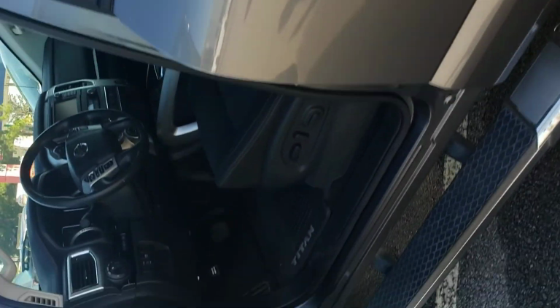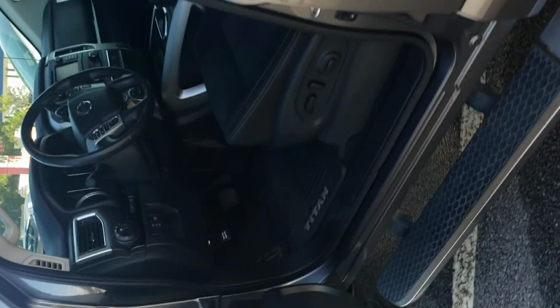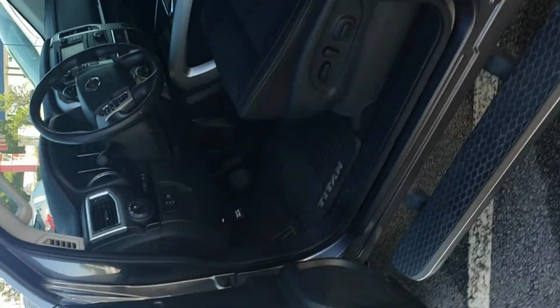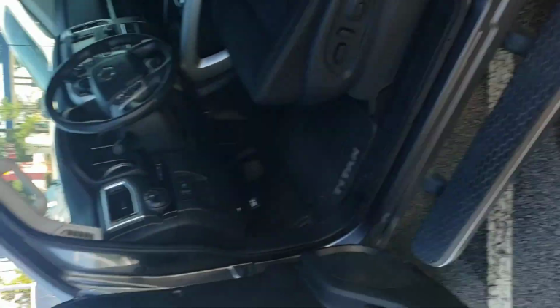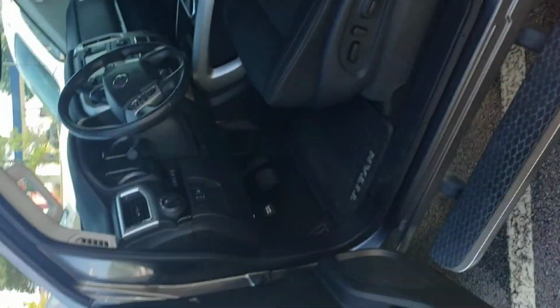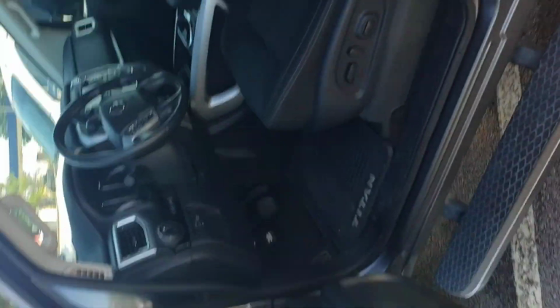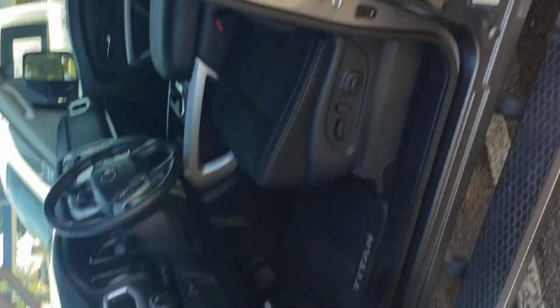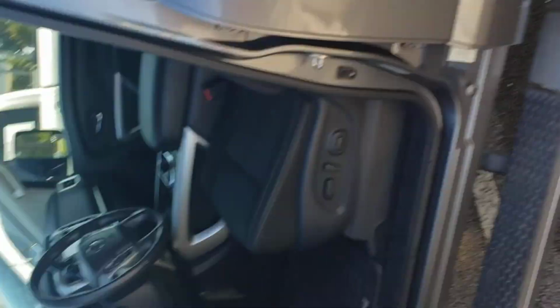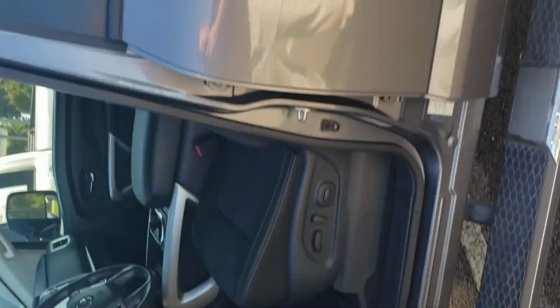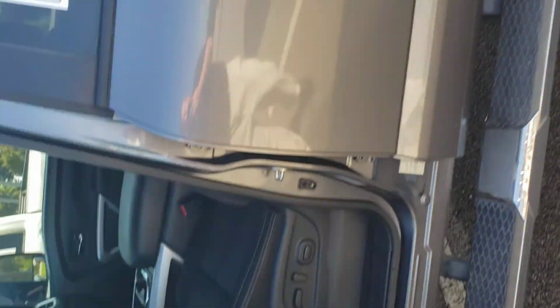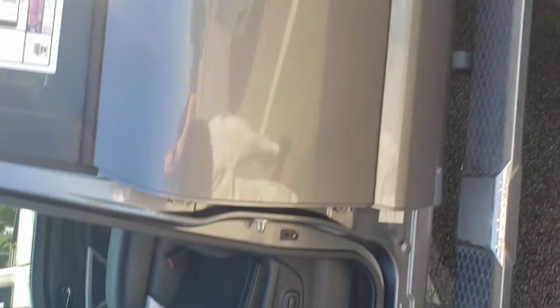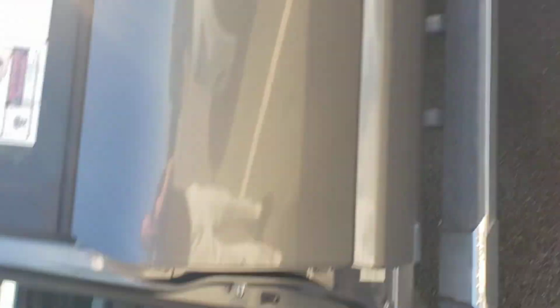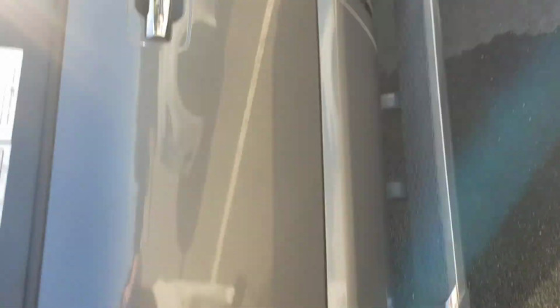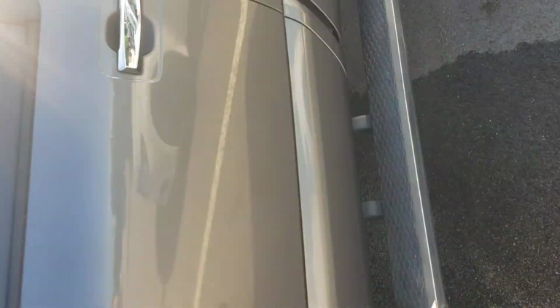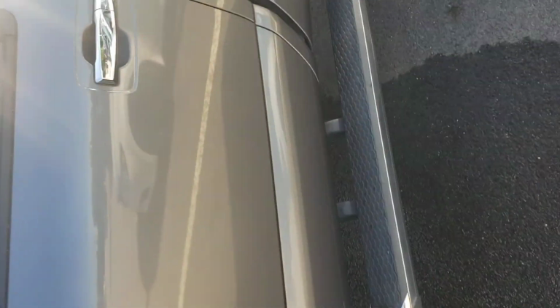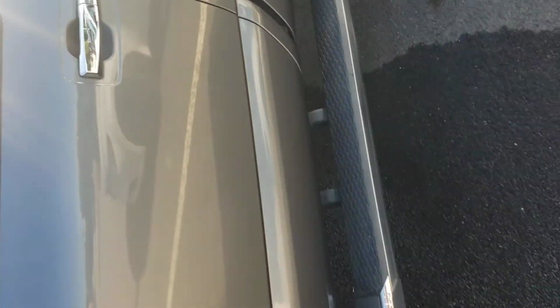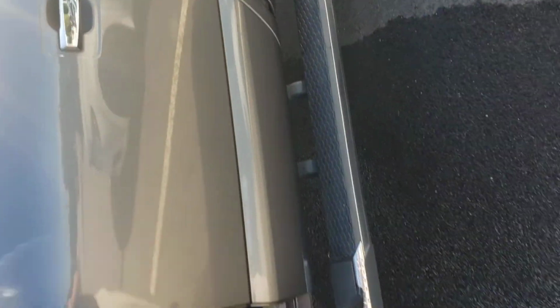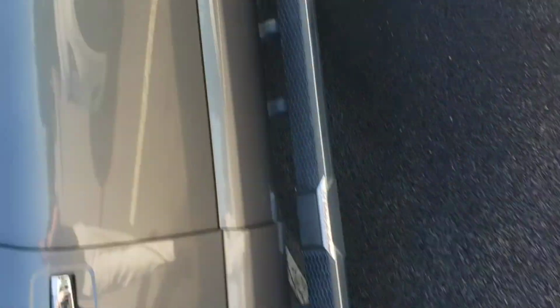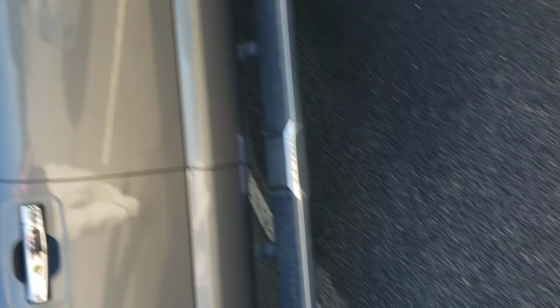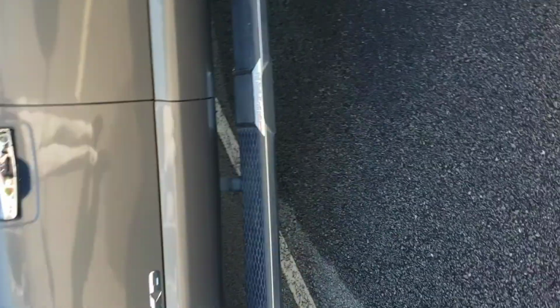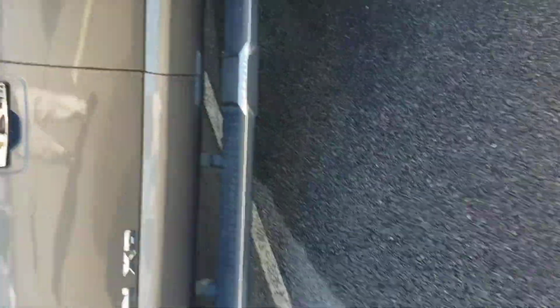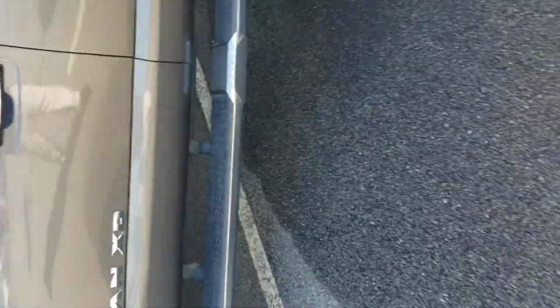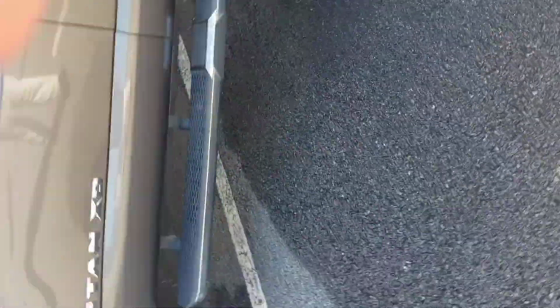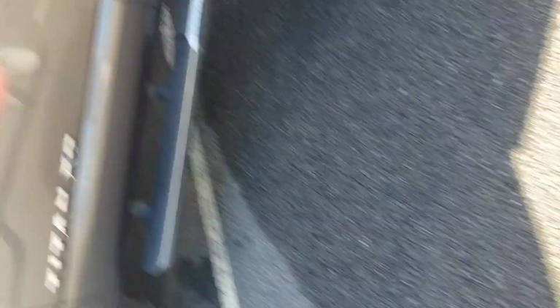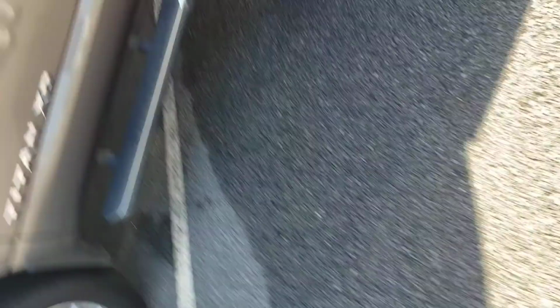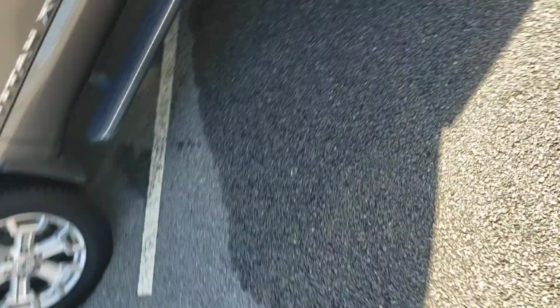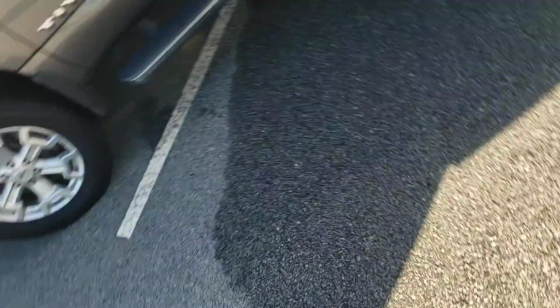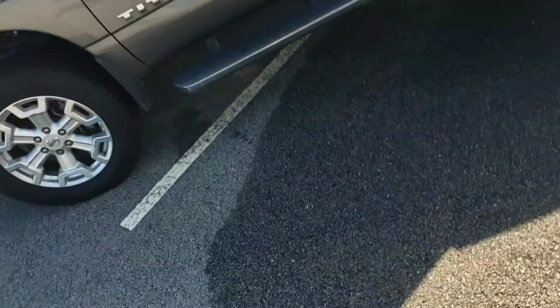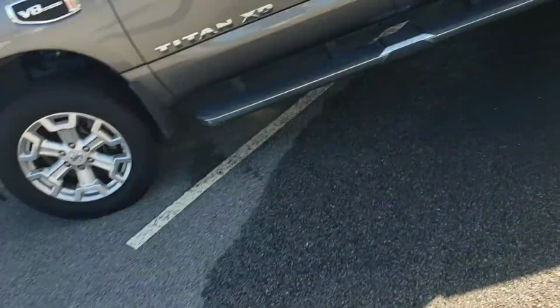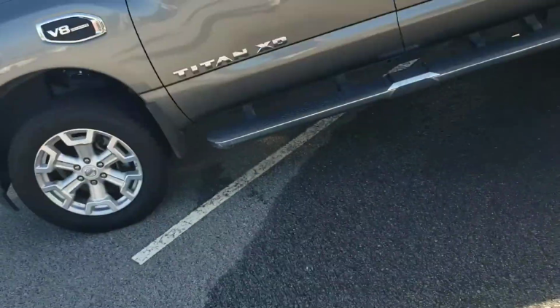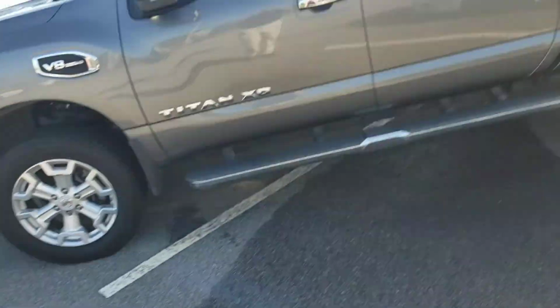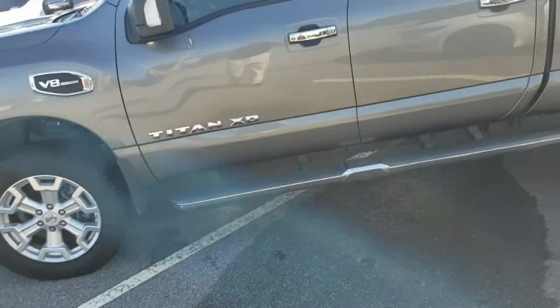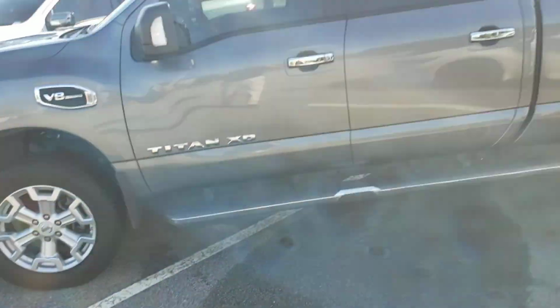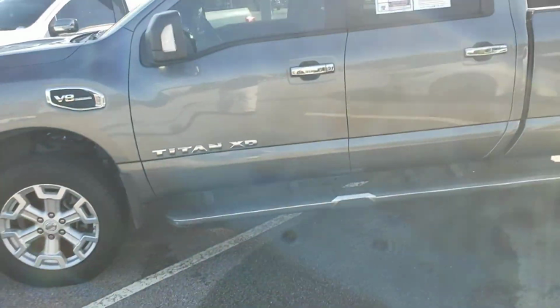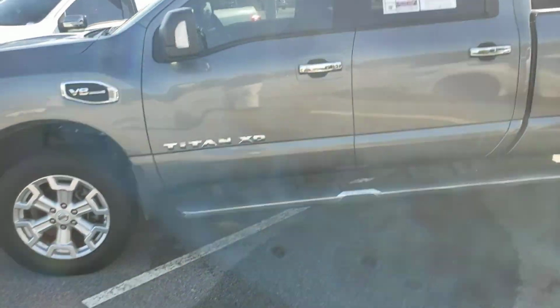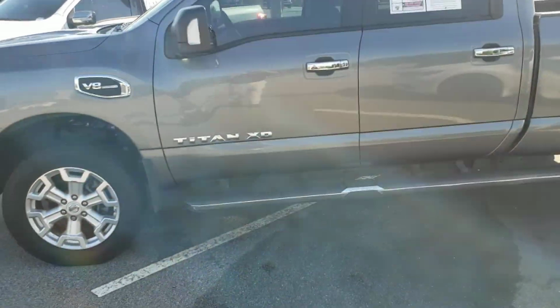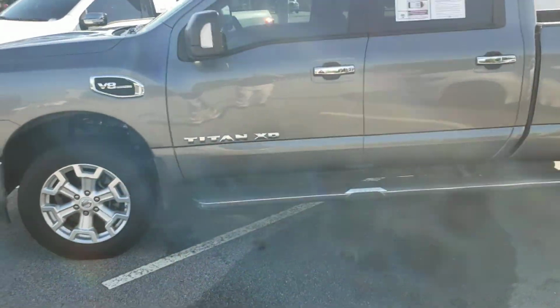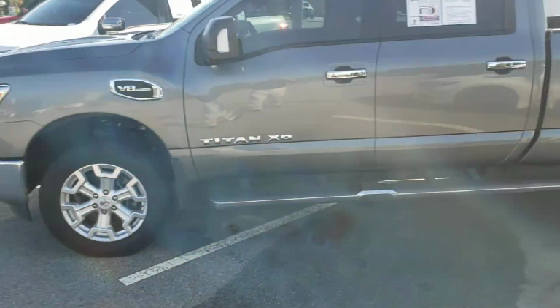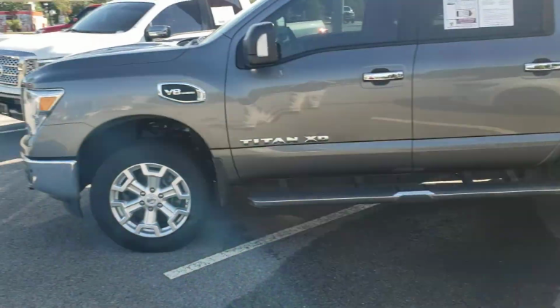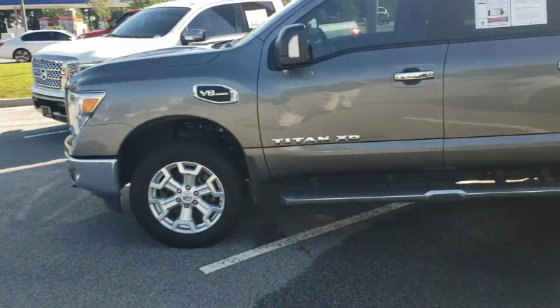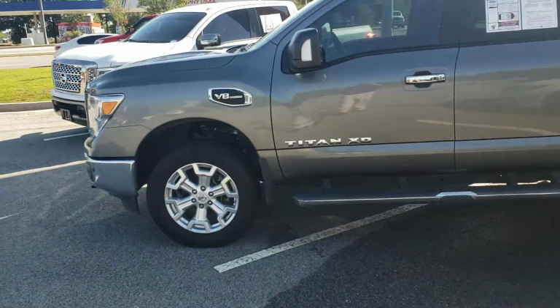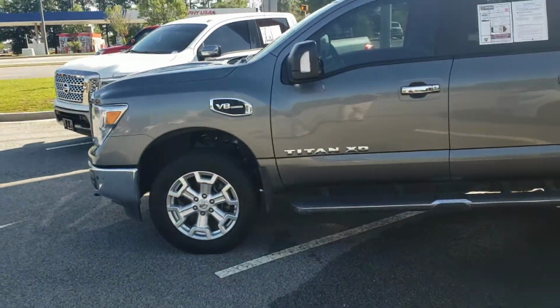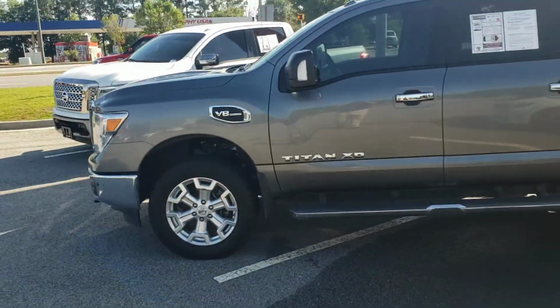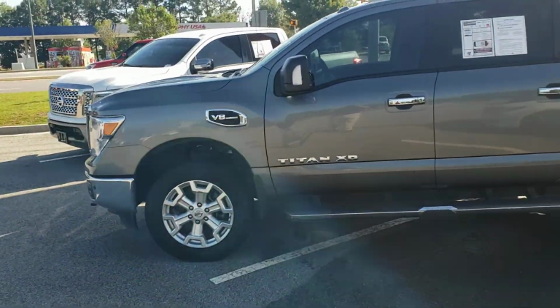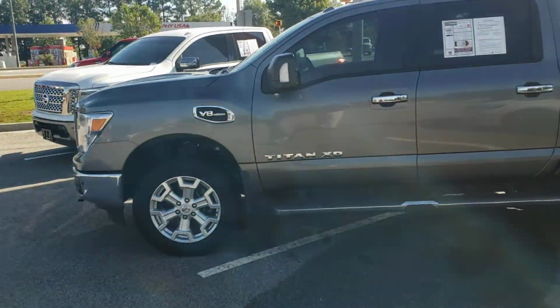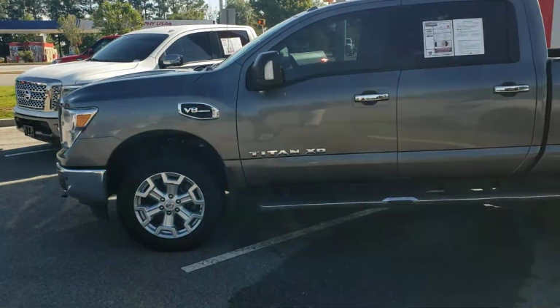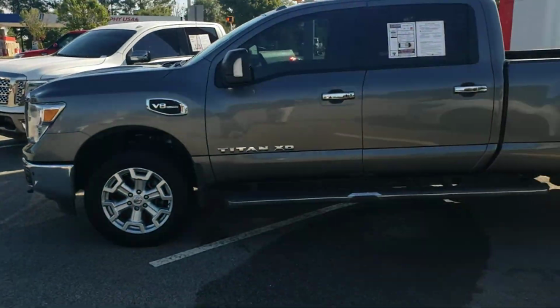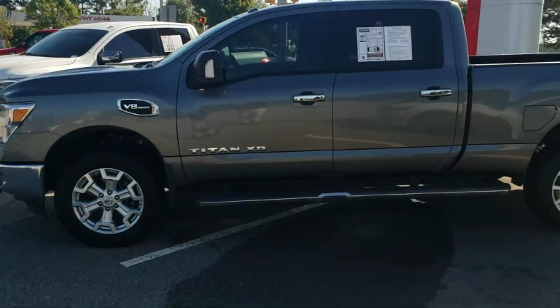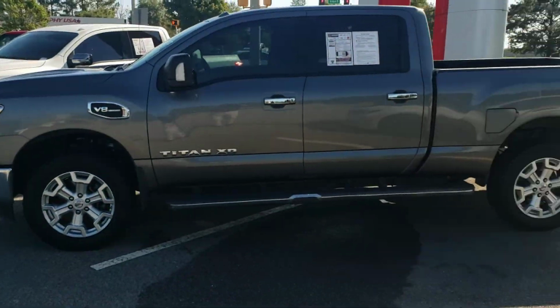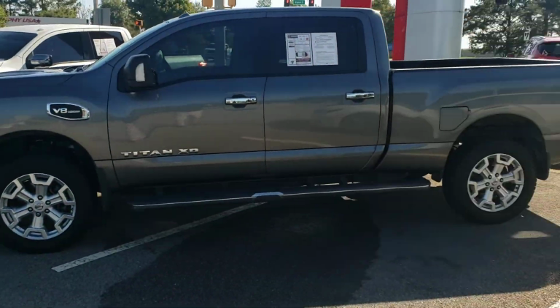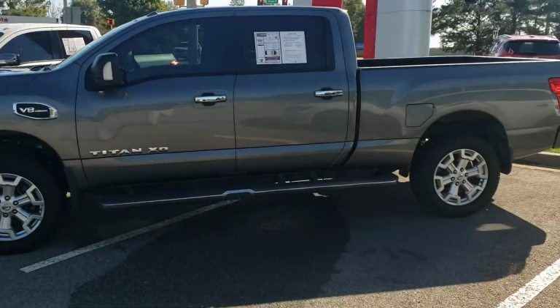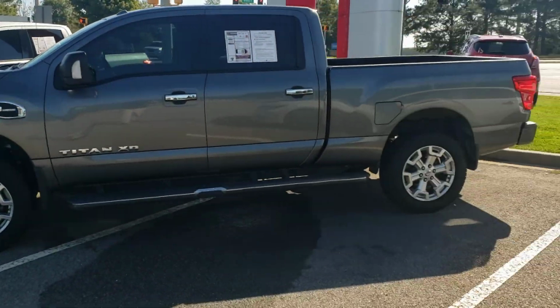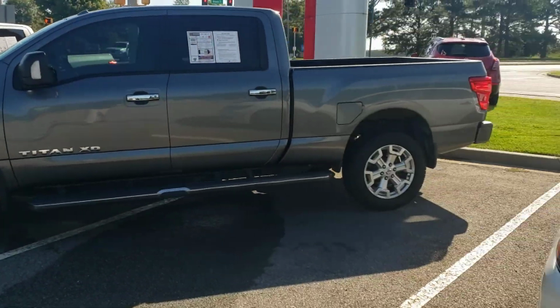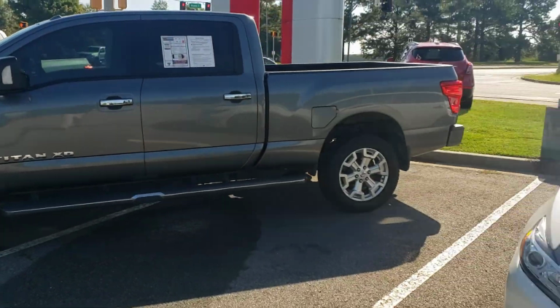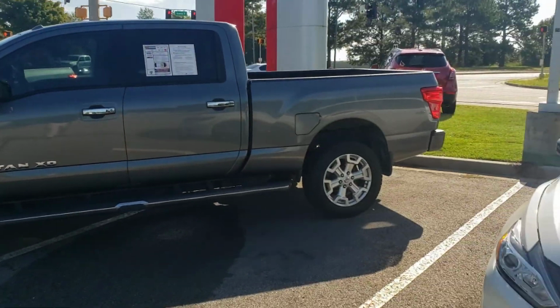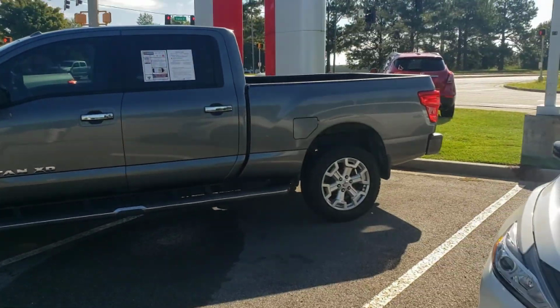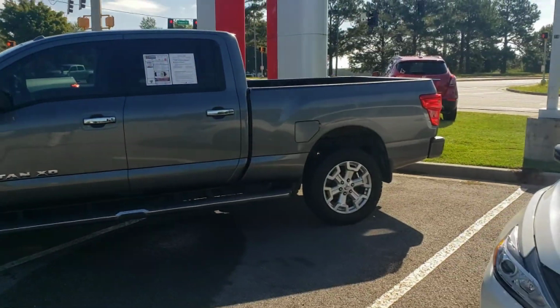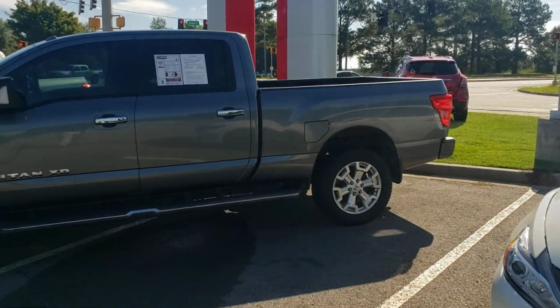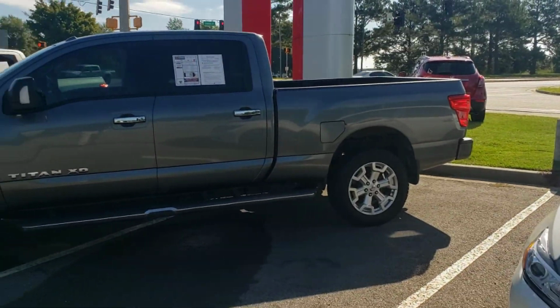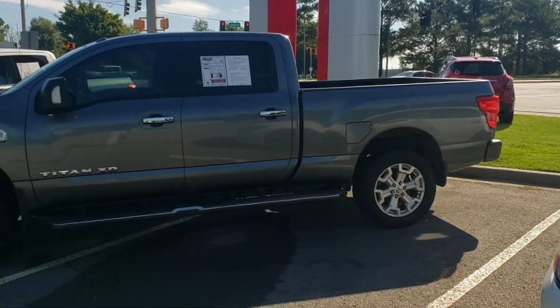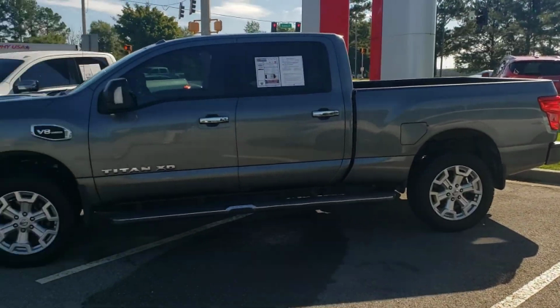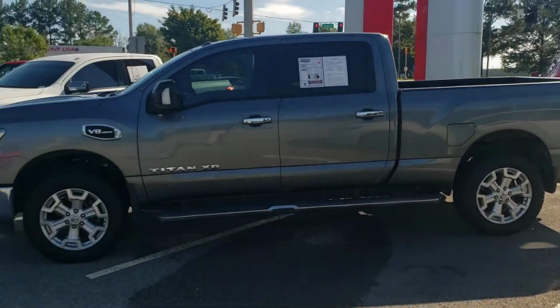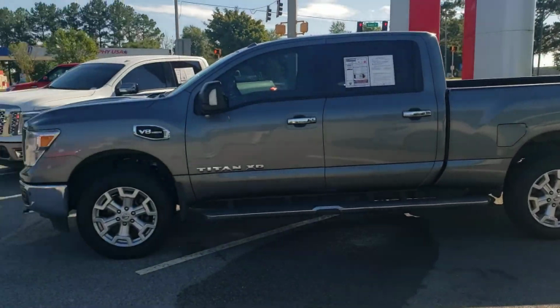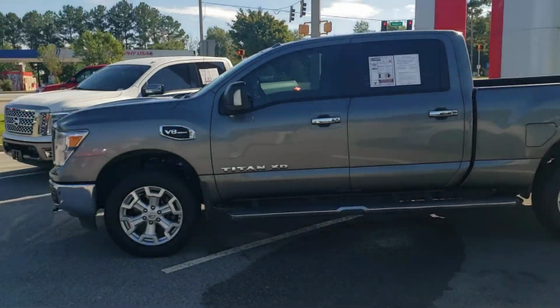Again, local trade, one owner. Customer just wanted a smaller truck. Perfect truck.